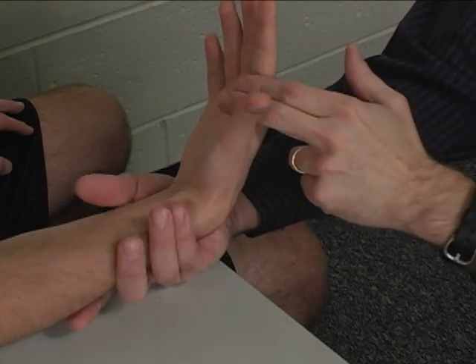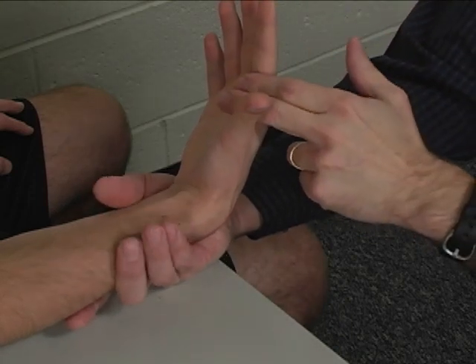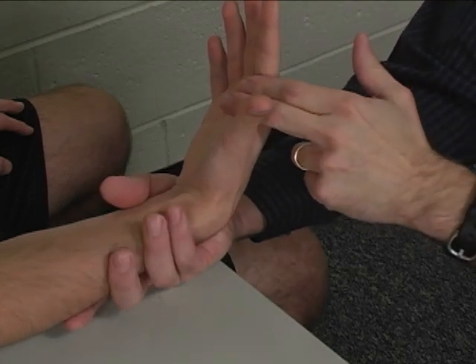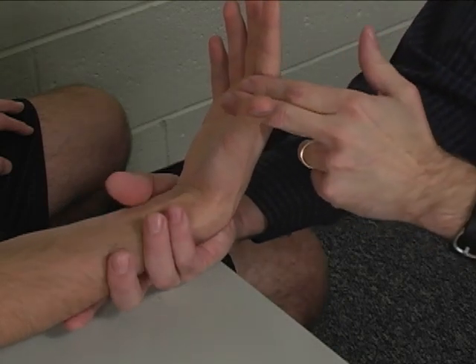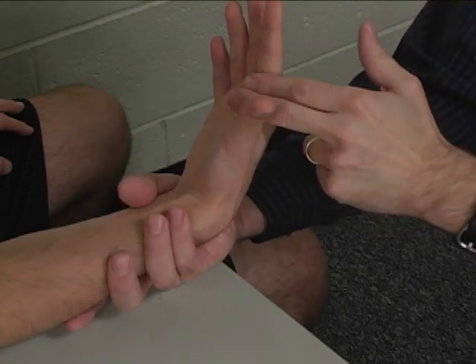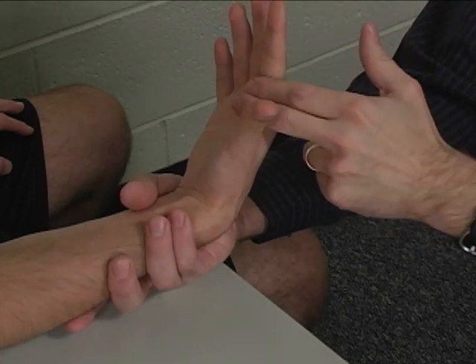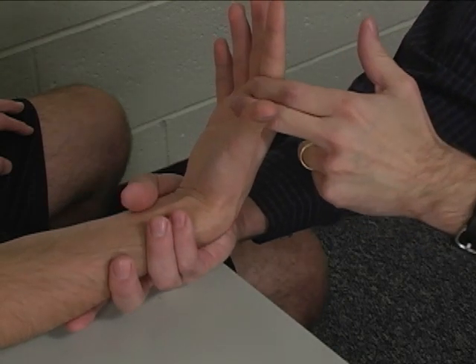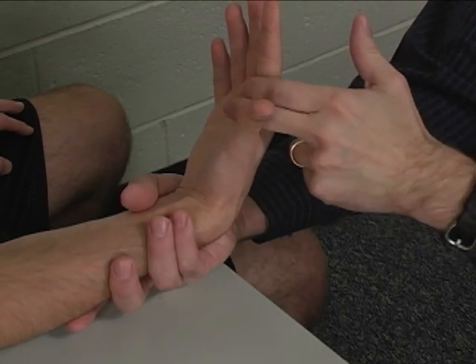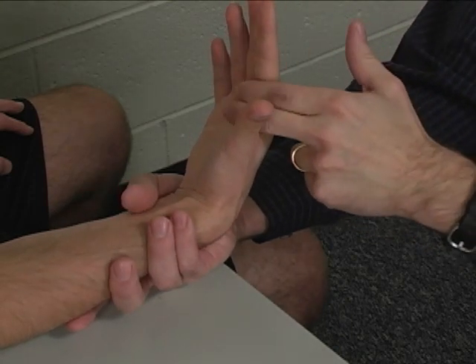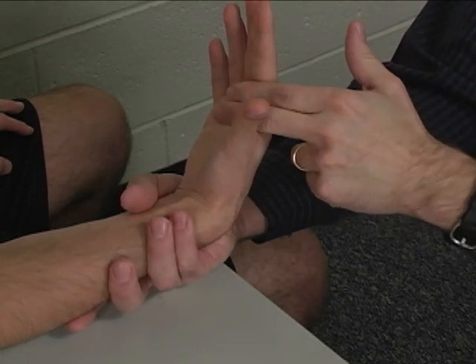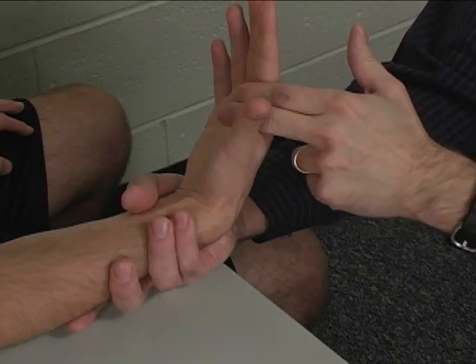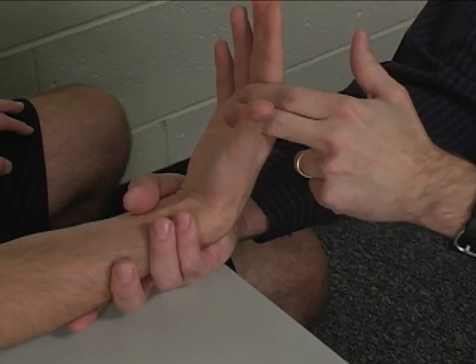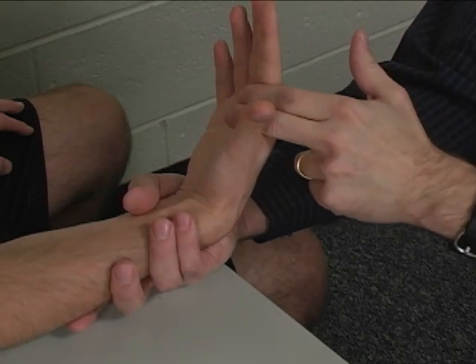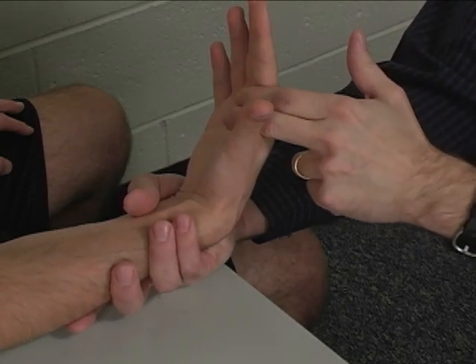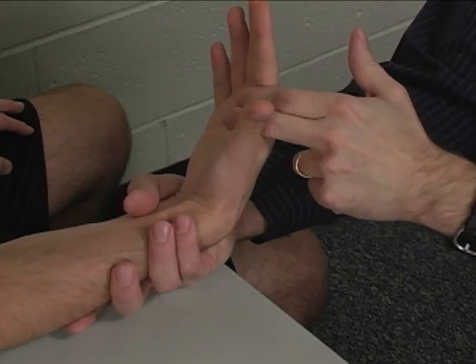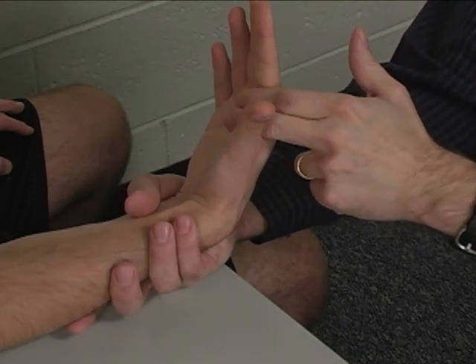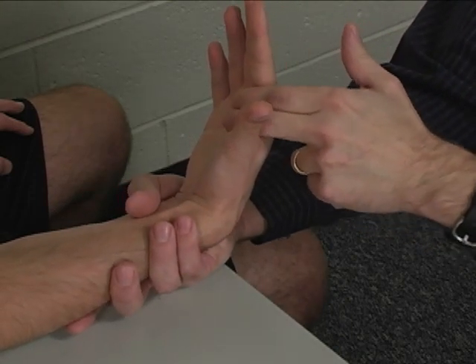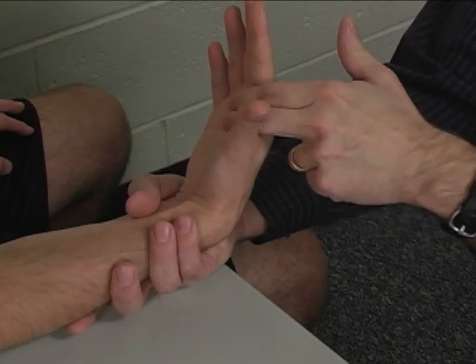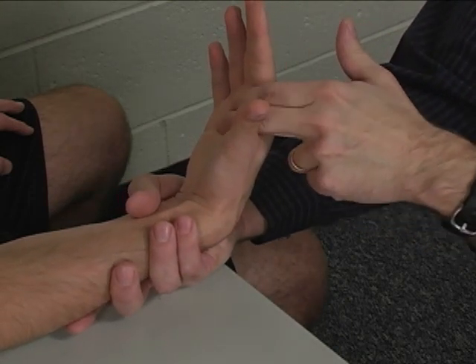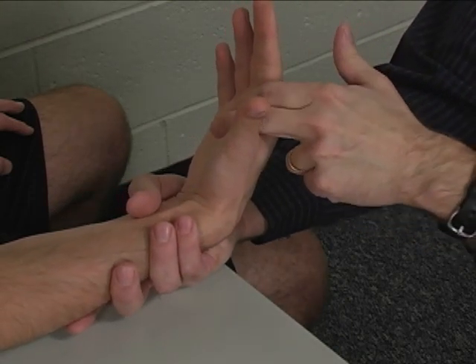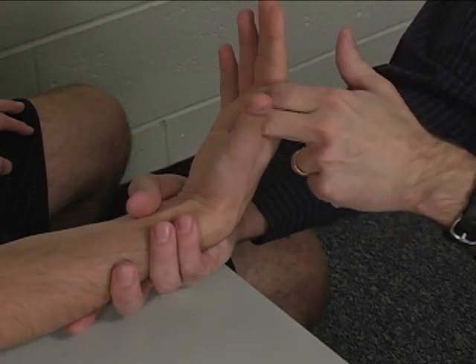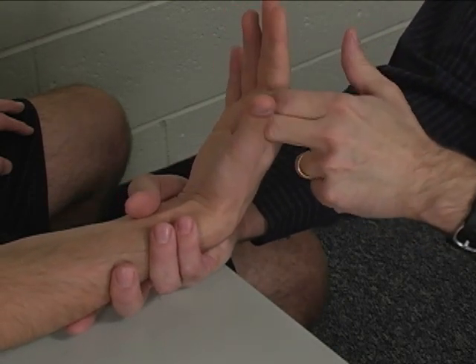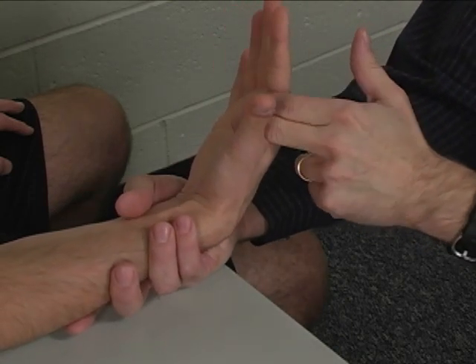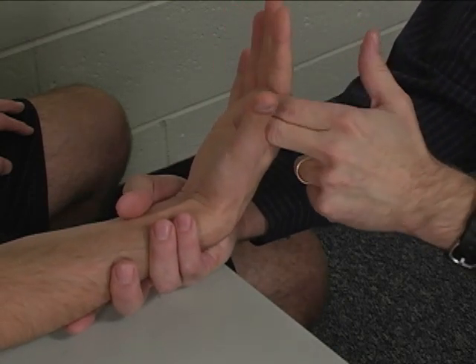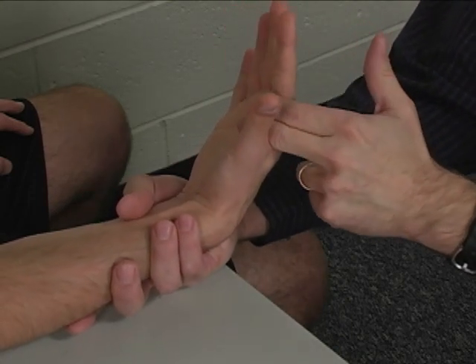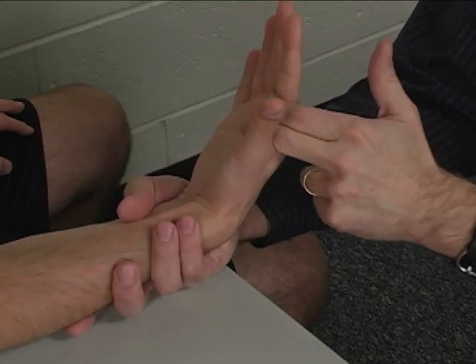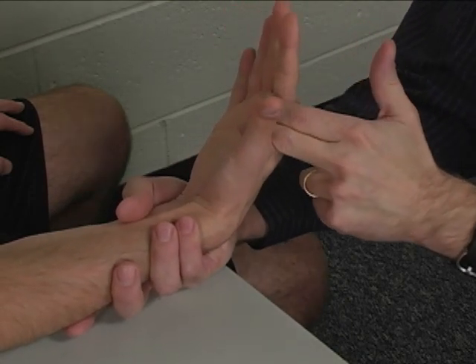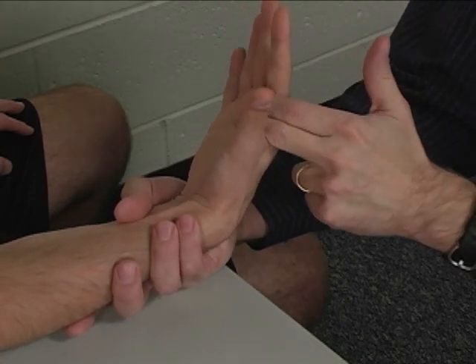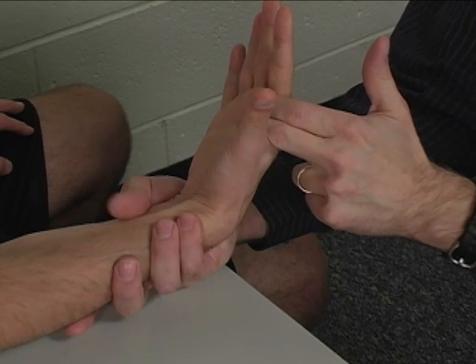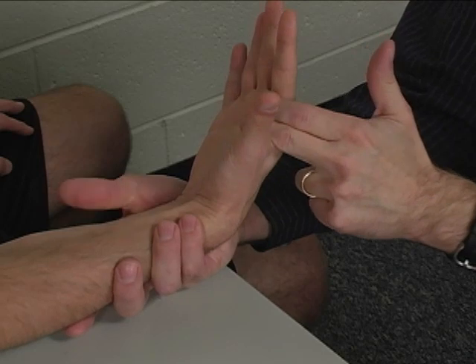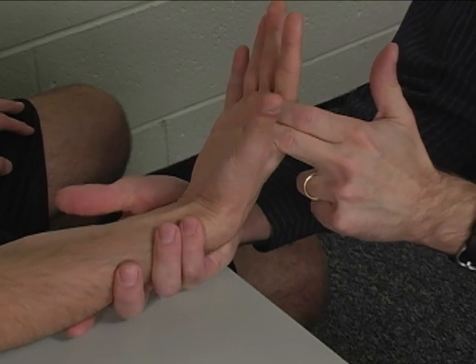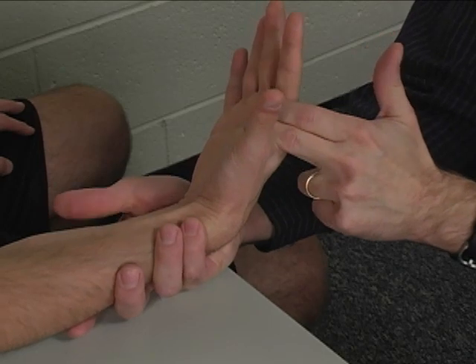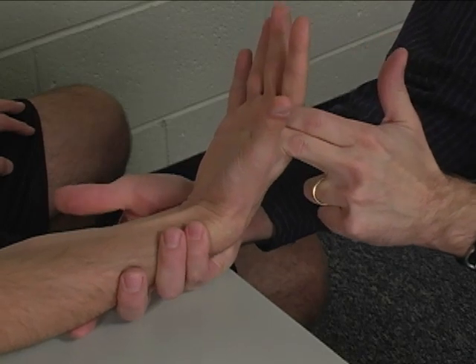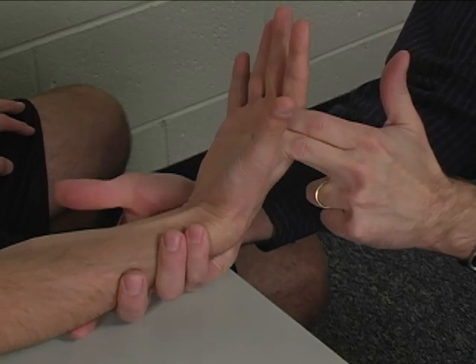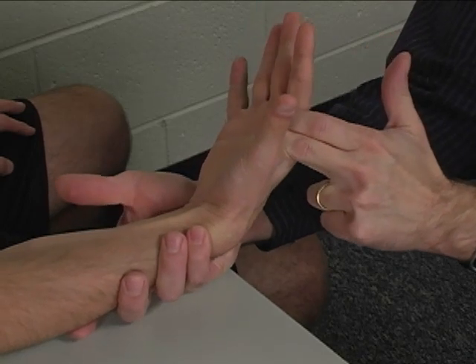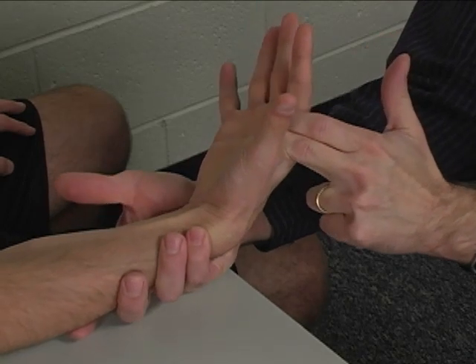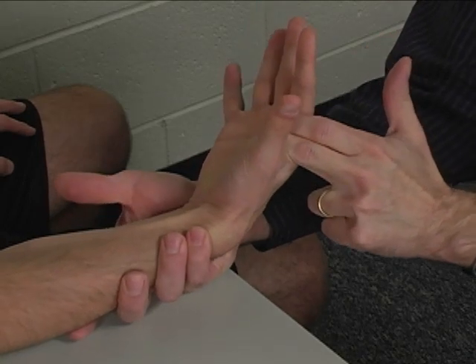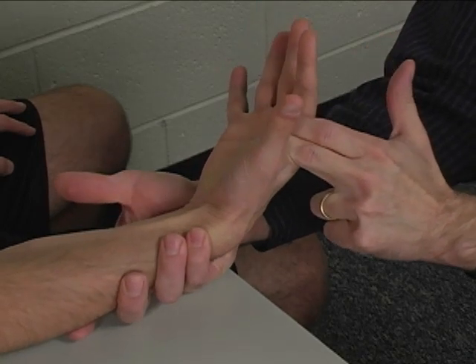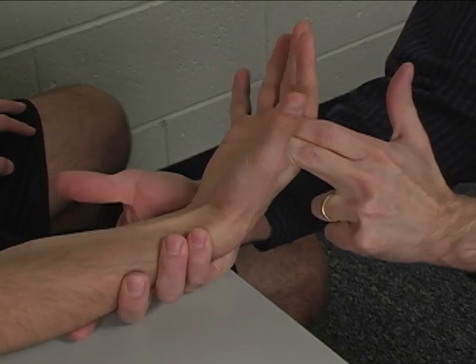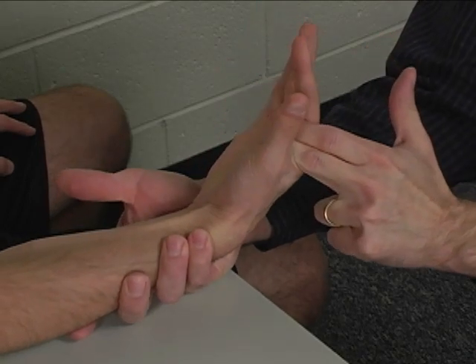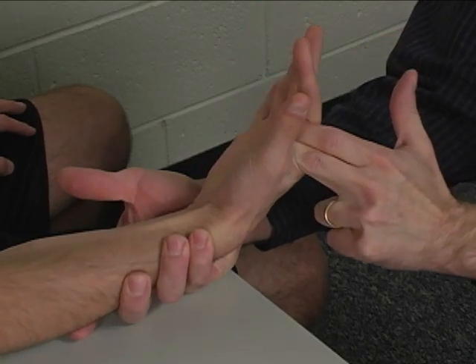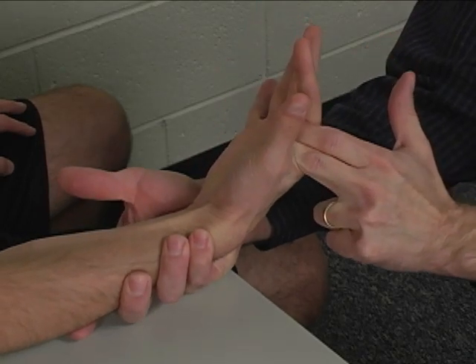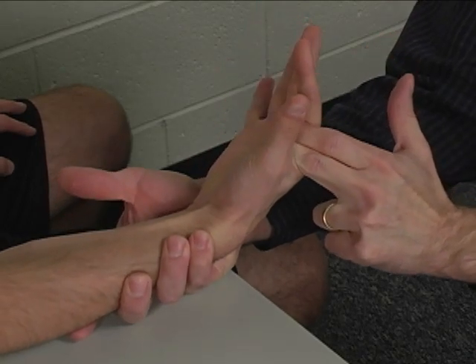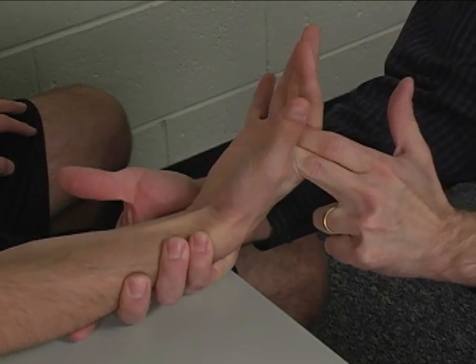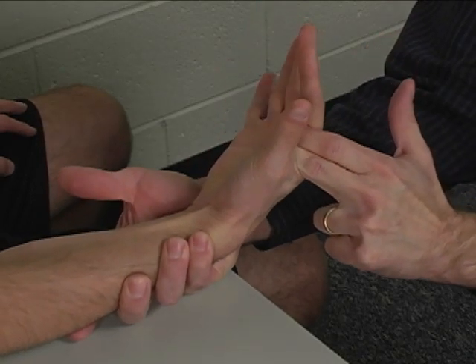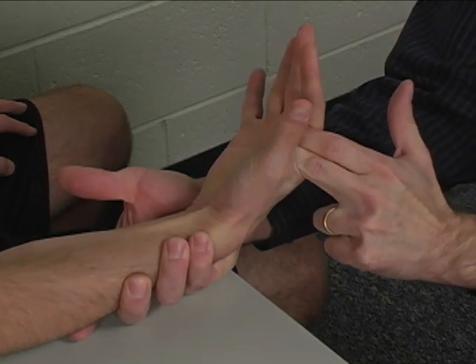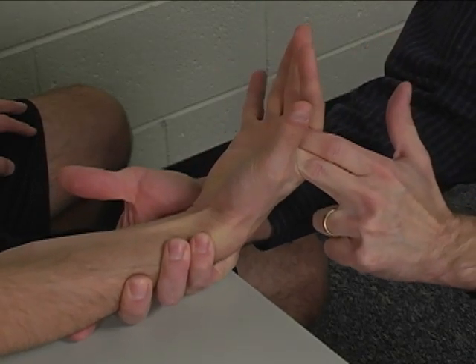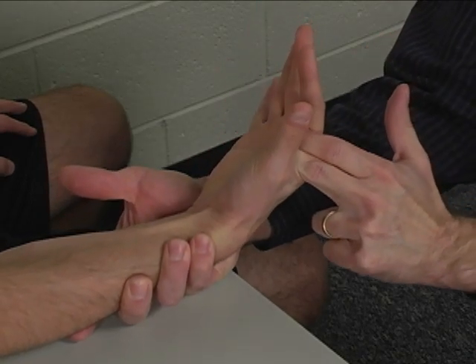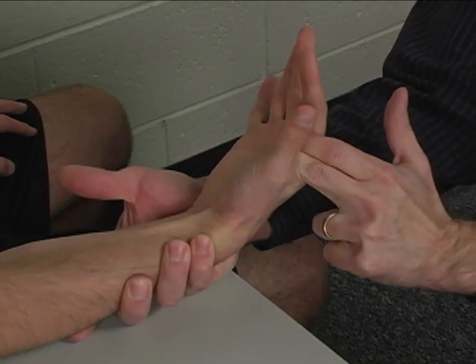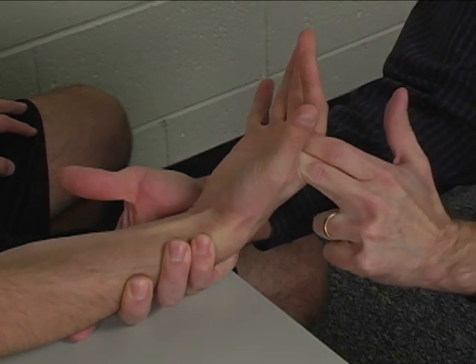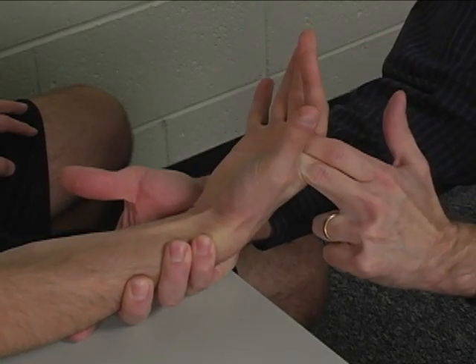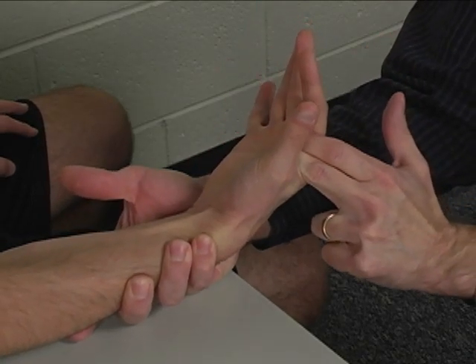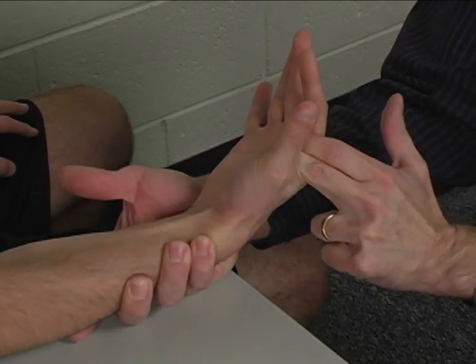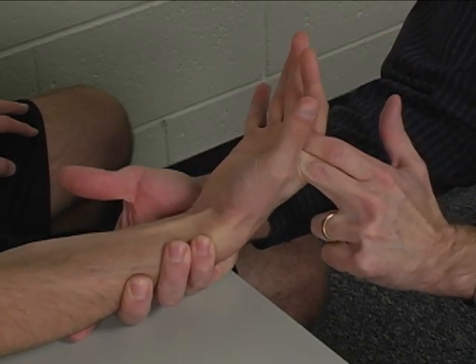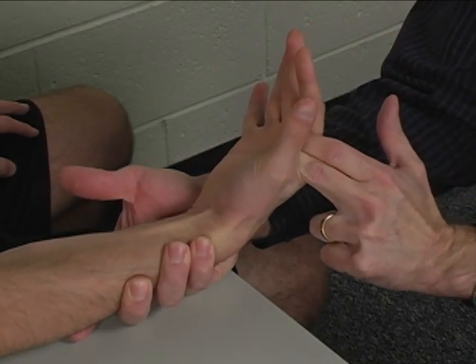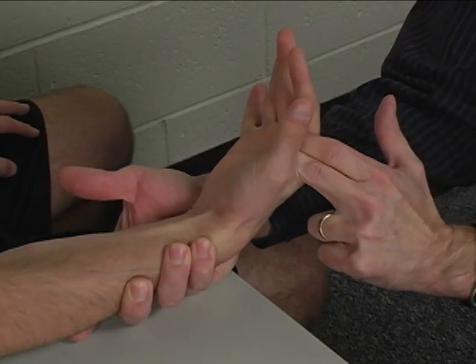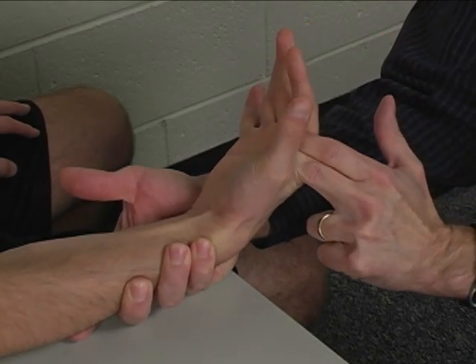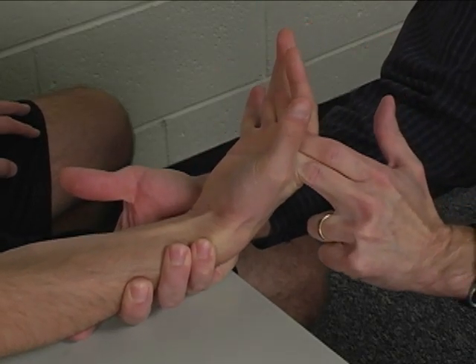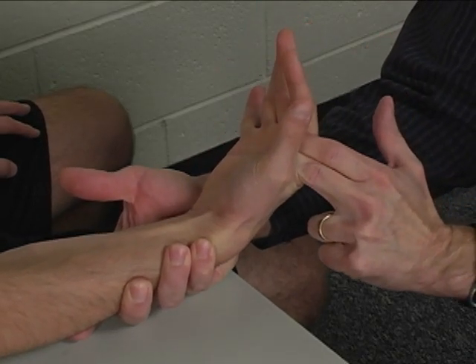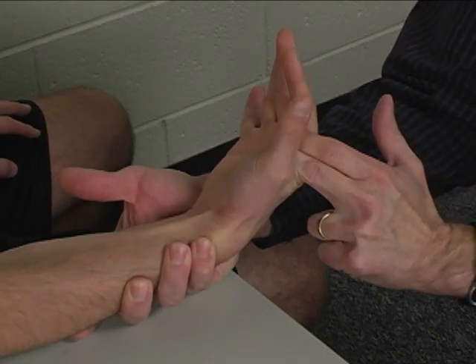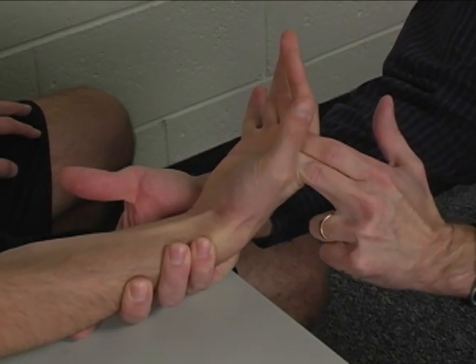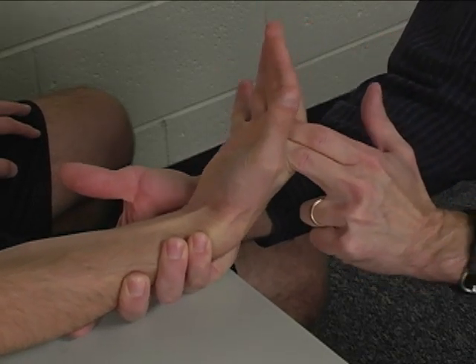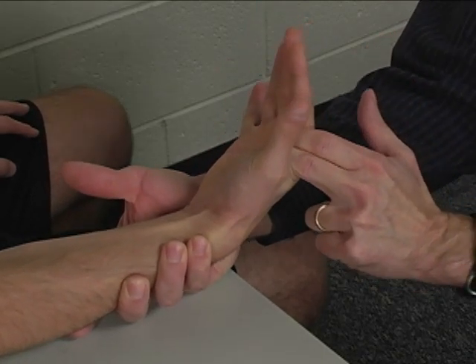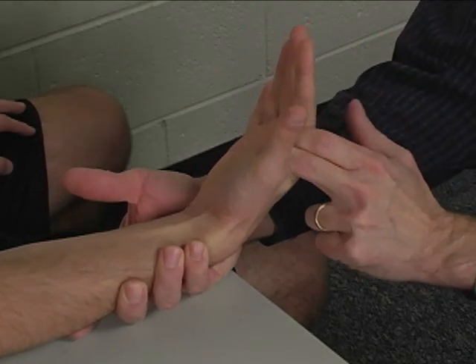I want you to hold it right there, don't let me move it. Hold. Very good.